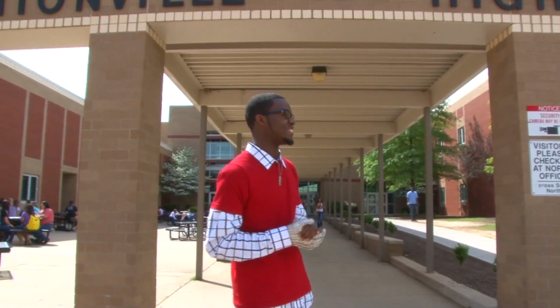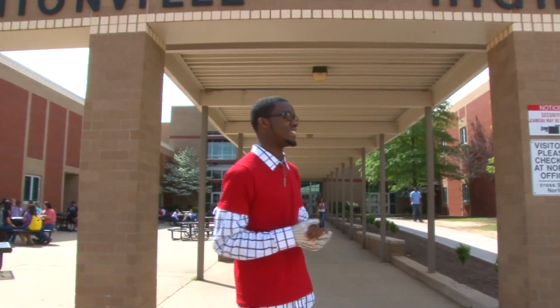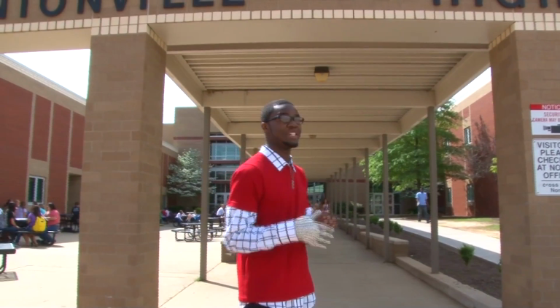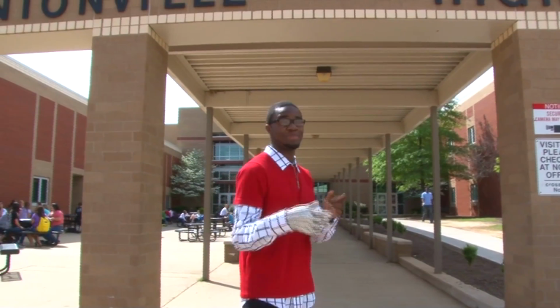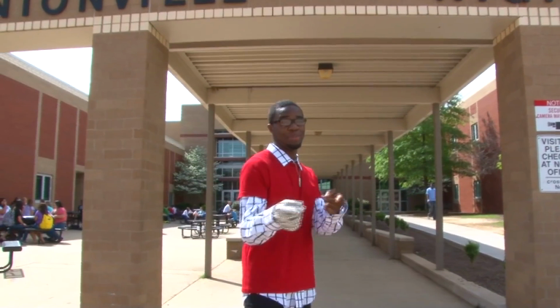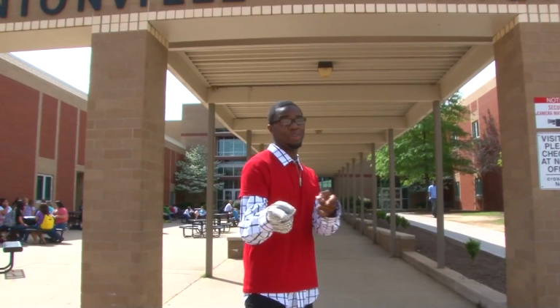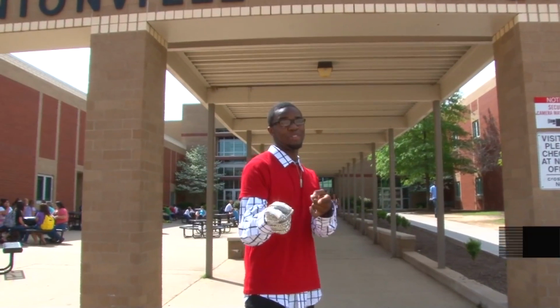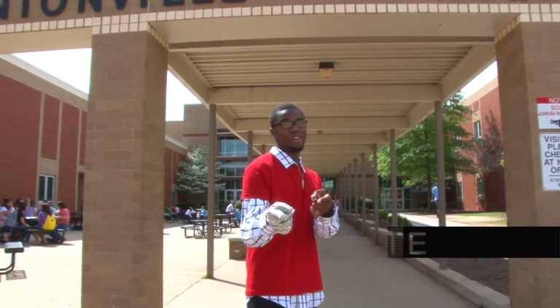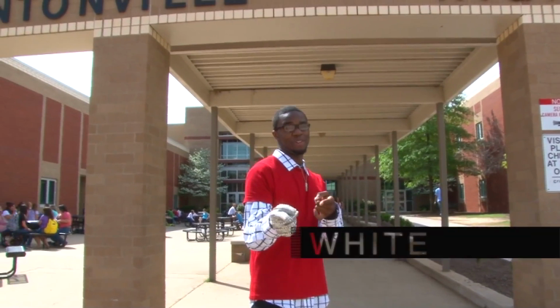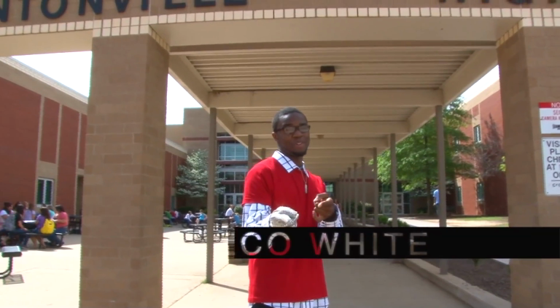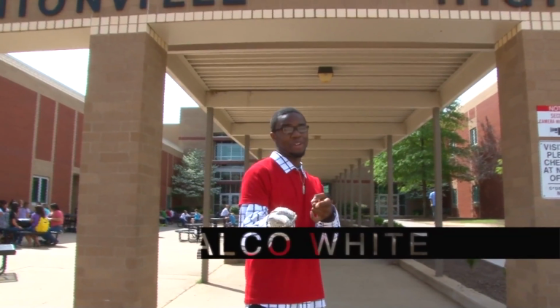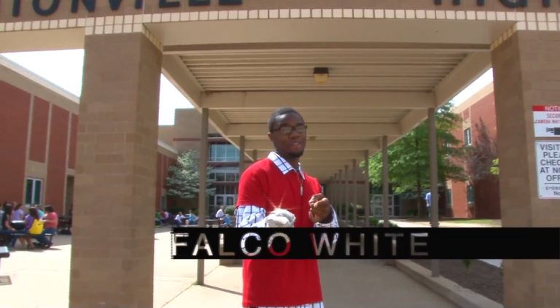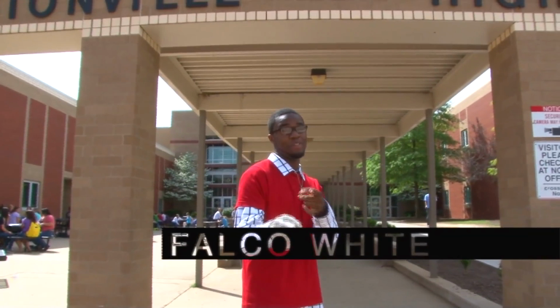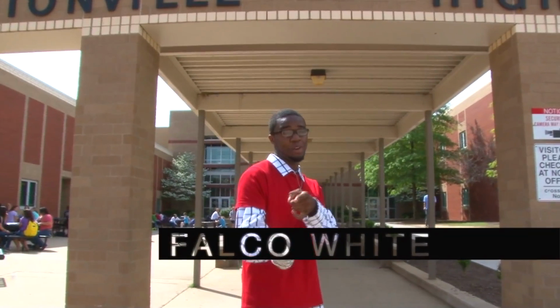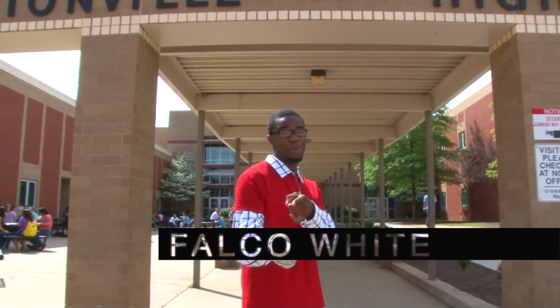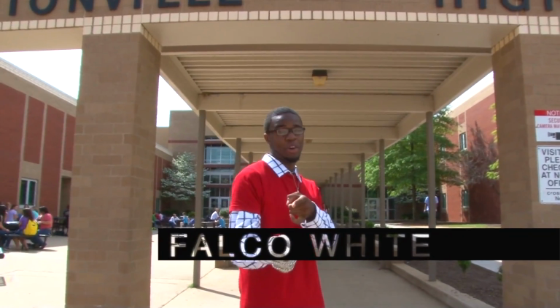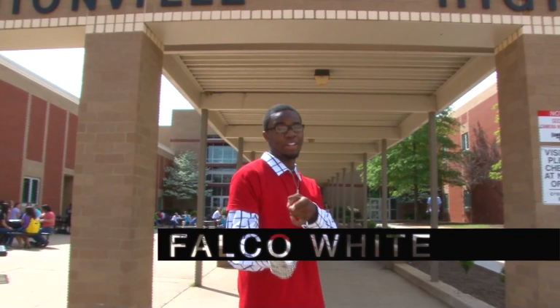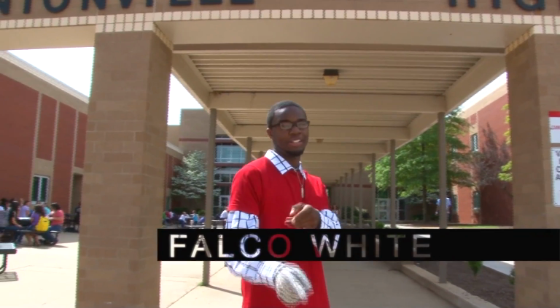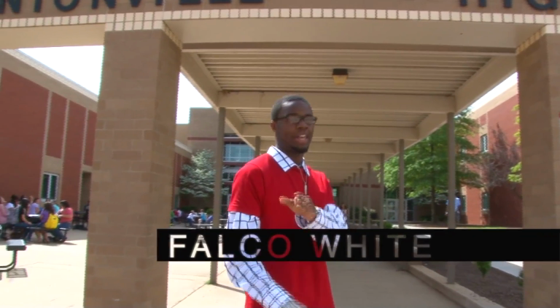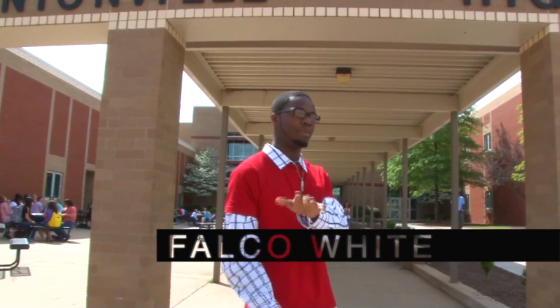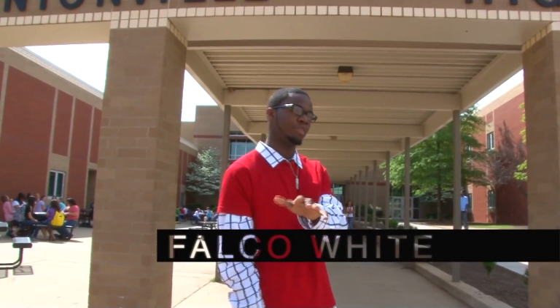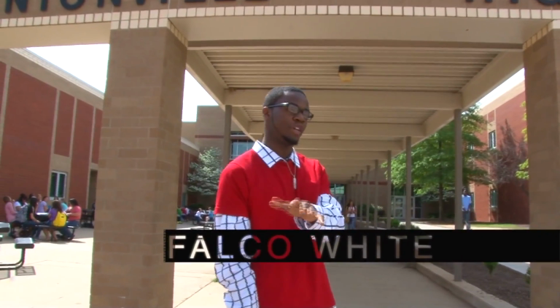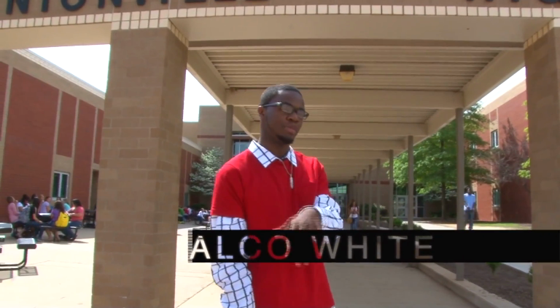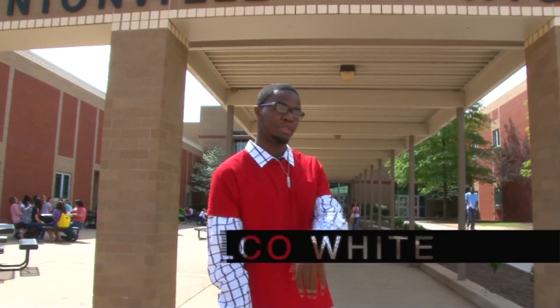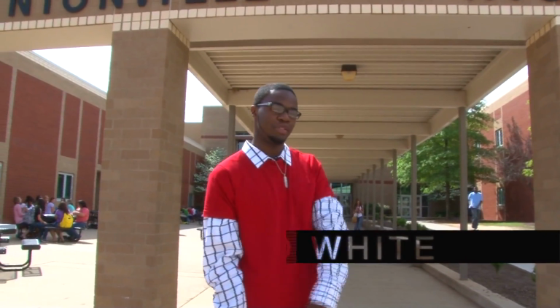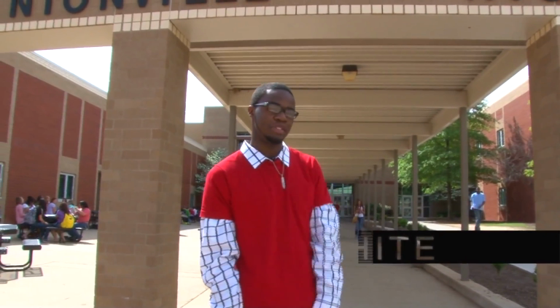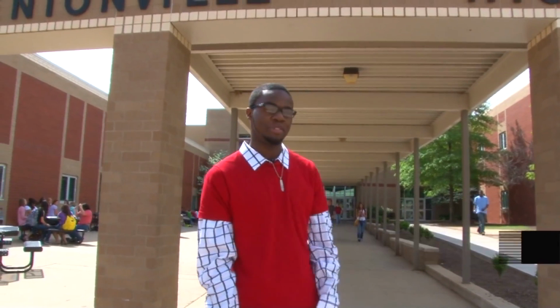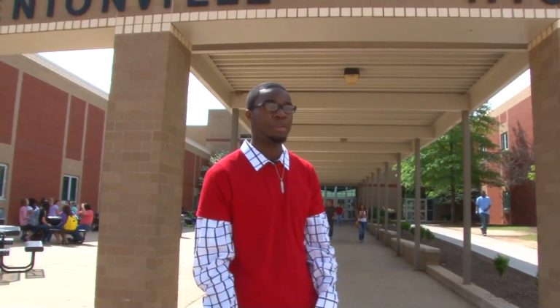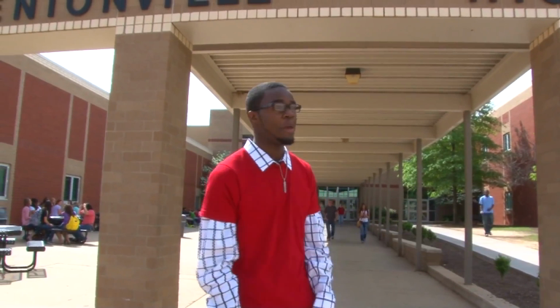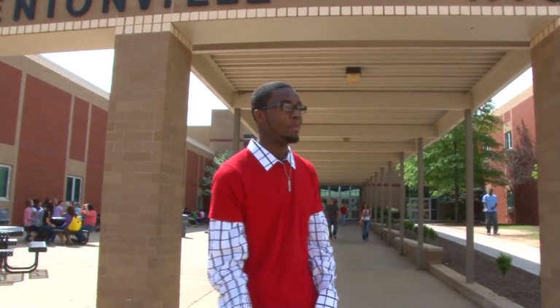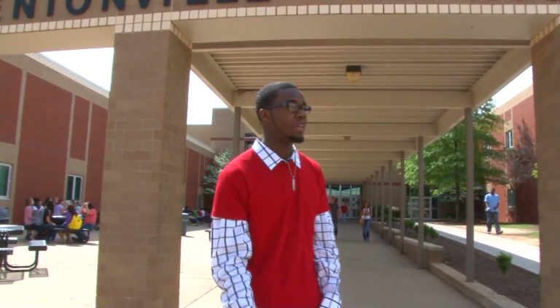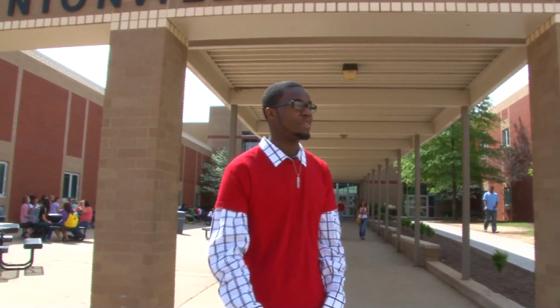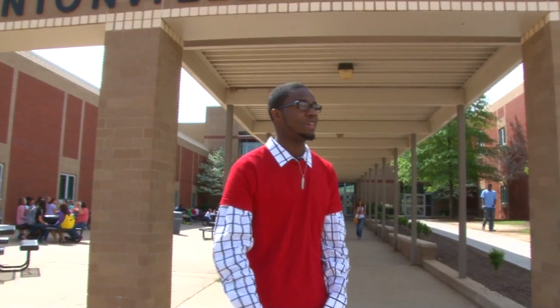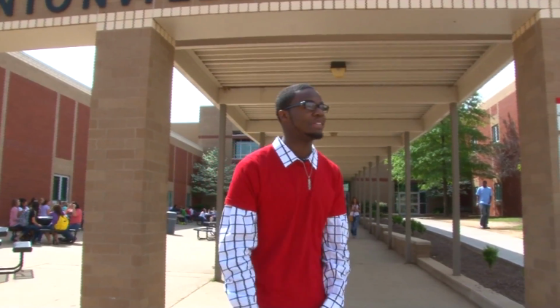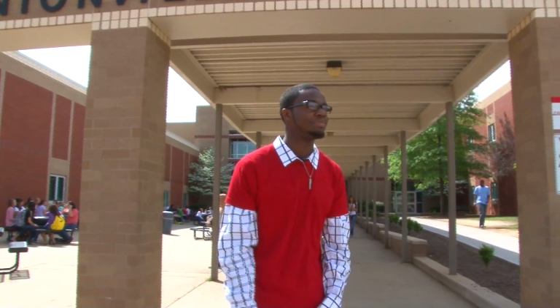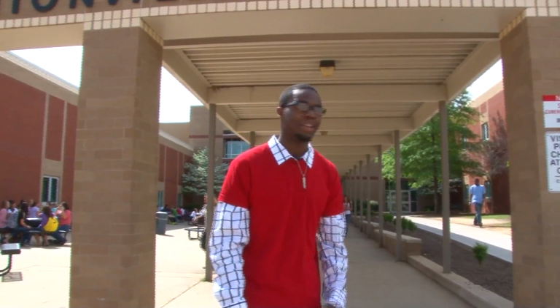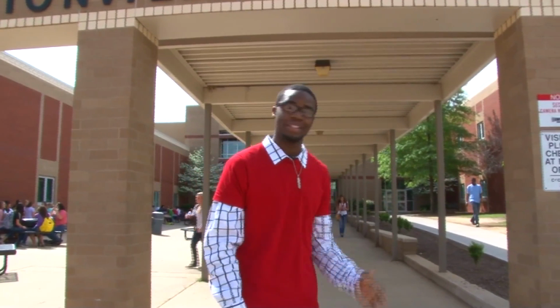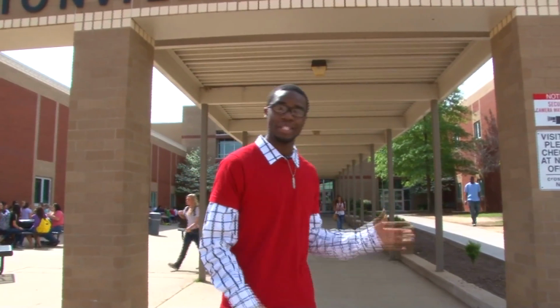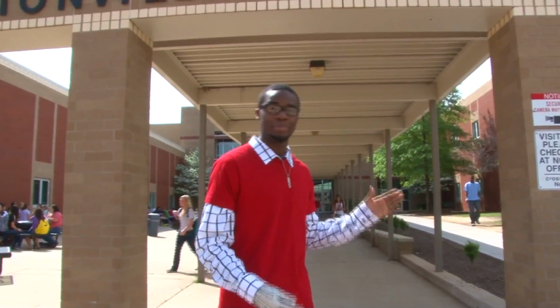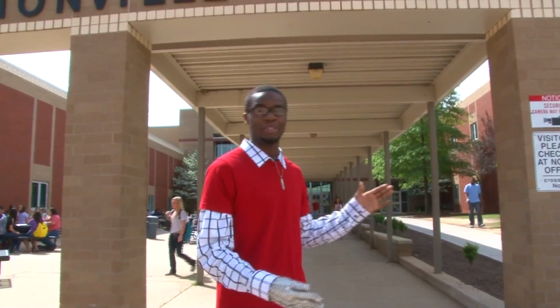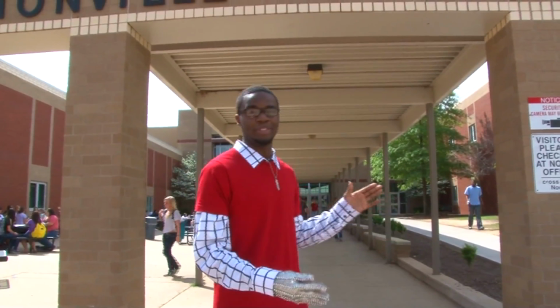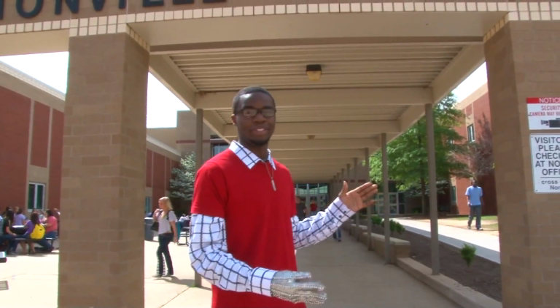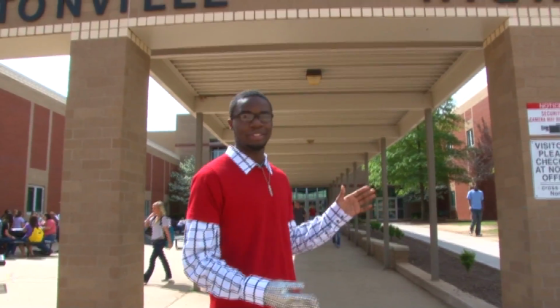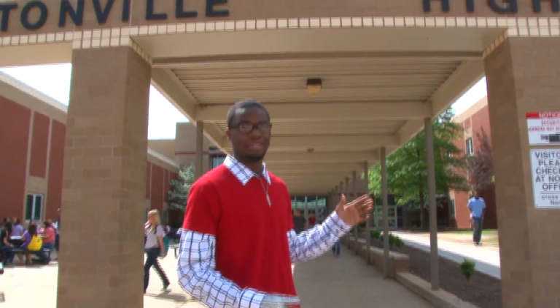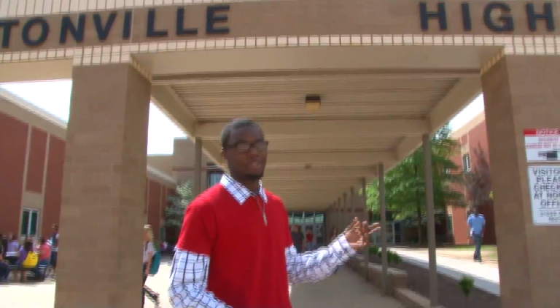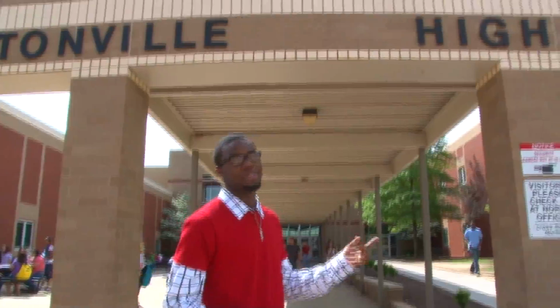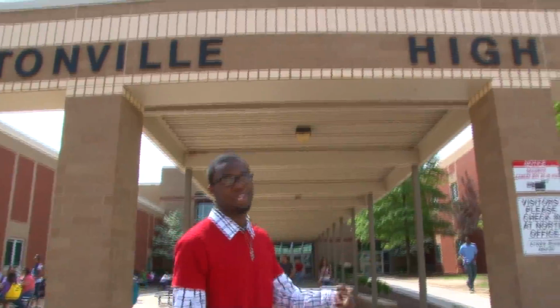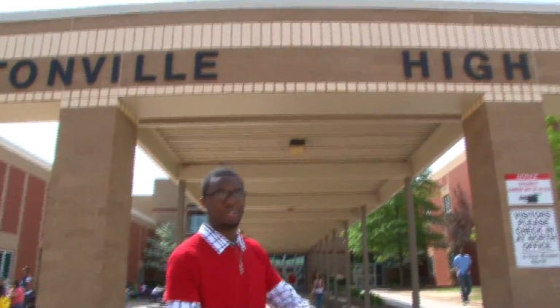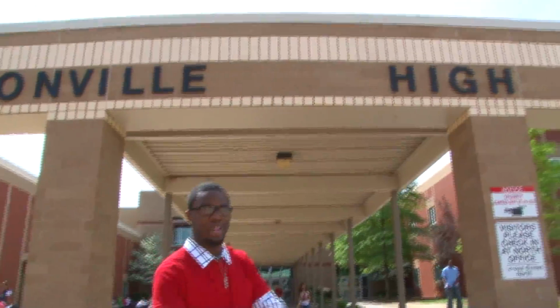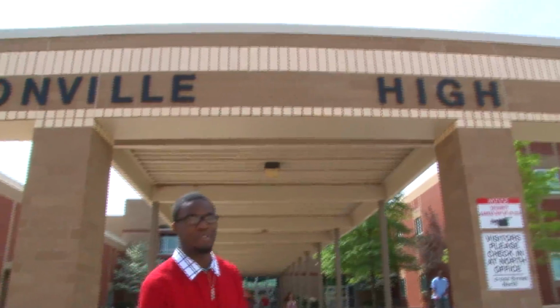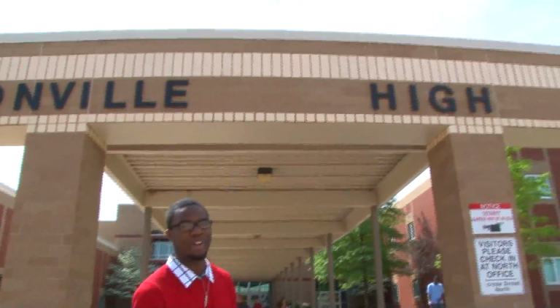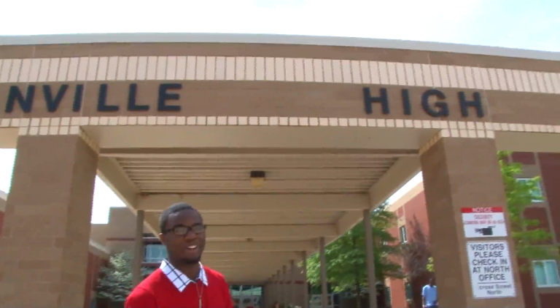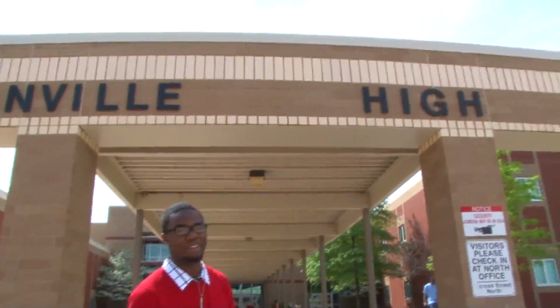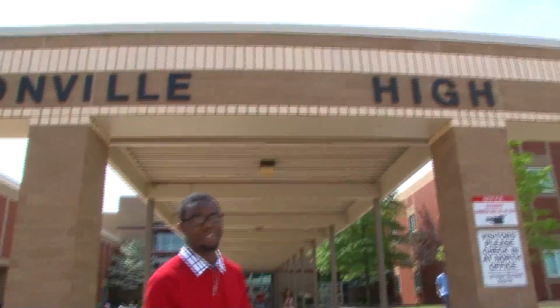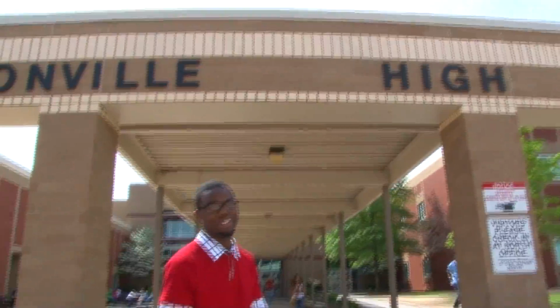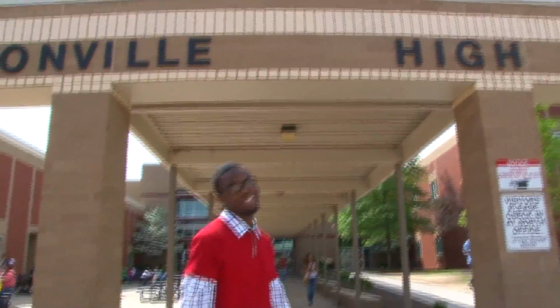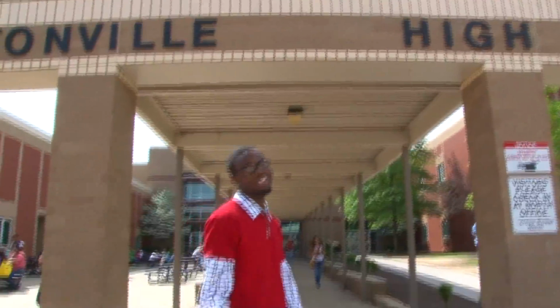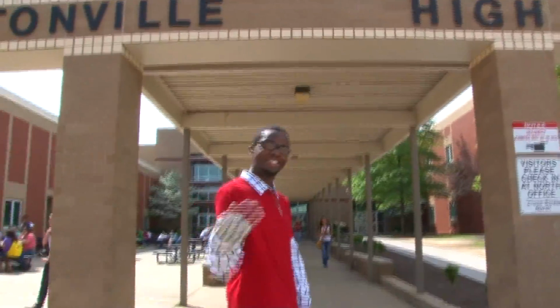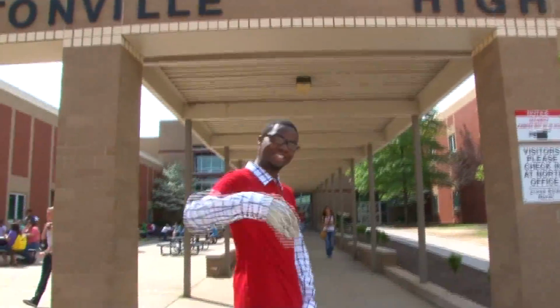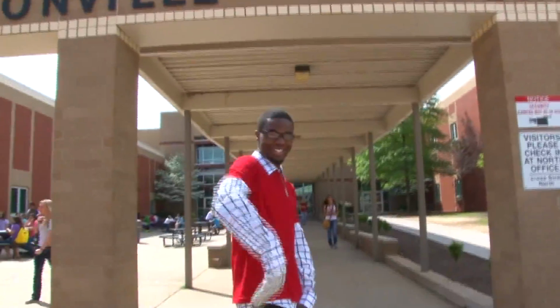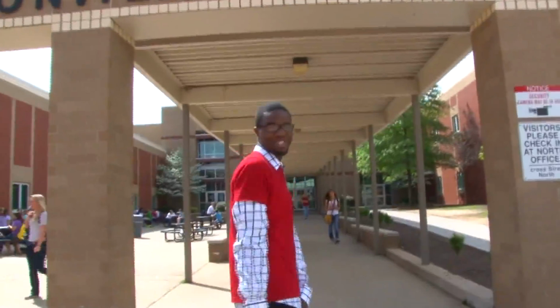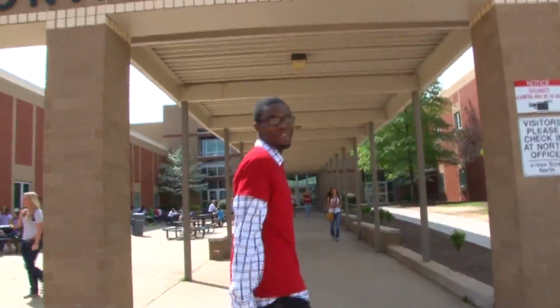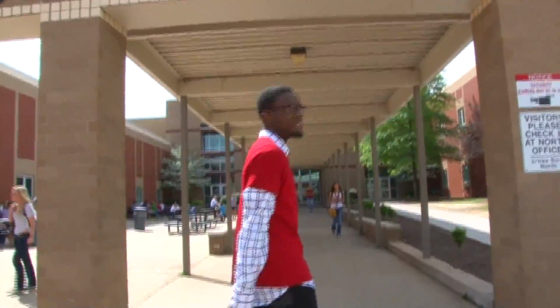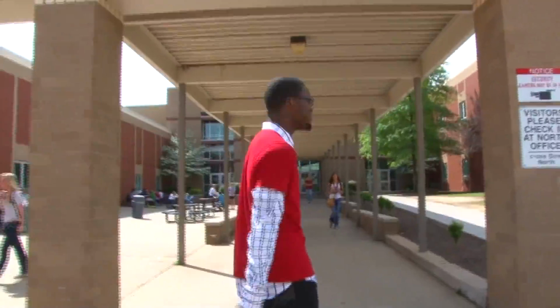This is B-Boy Falco — Falco White. Add me on Facebook if you want to. But anyway, this has been Bentonville. I'm going to show you all around, you know what I'm saying? Come on!